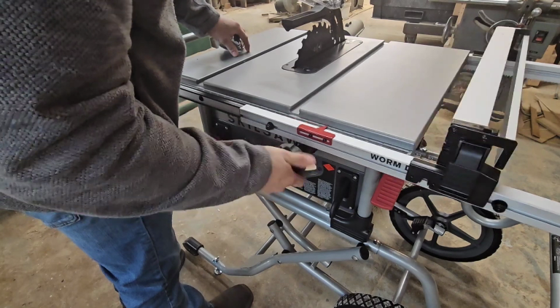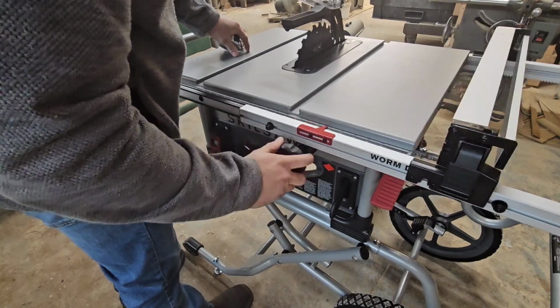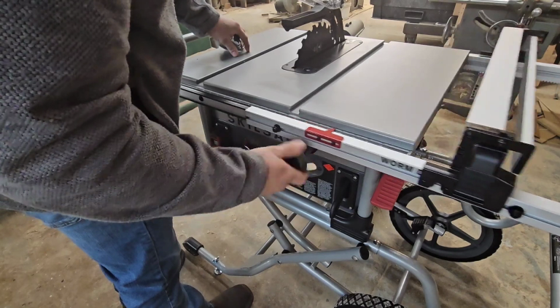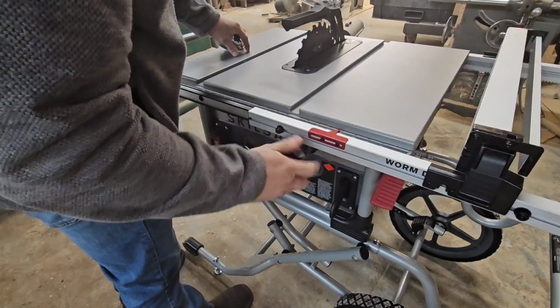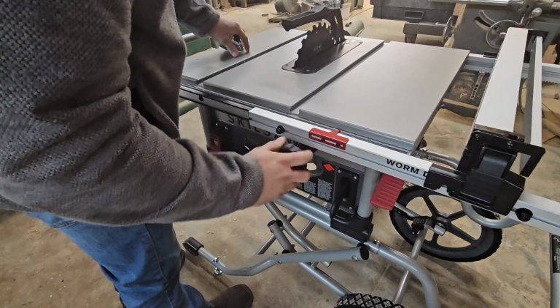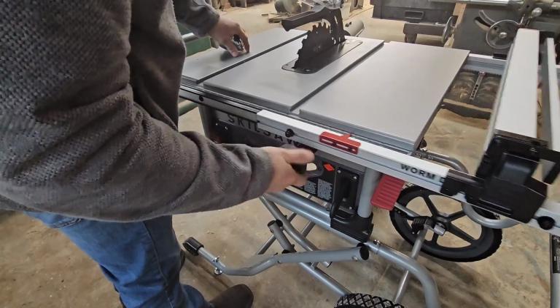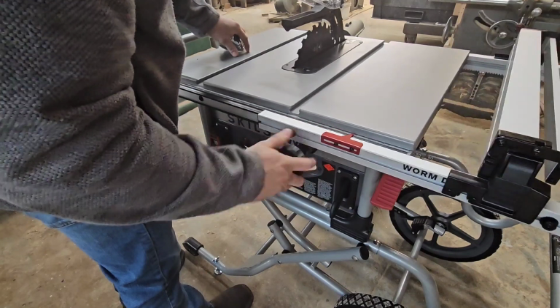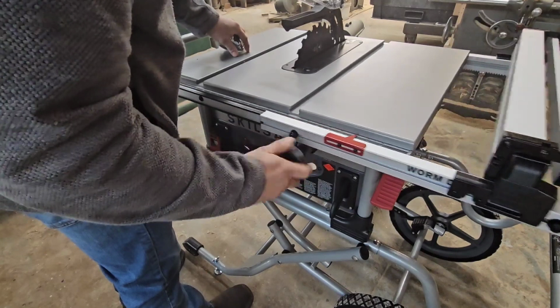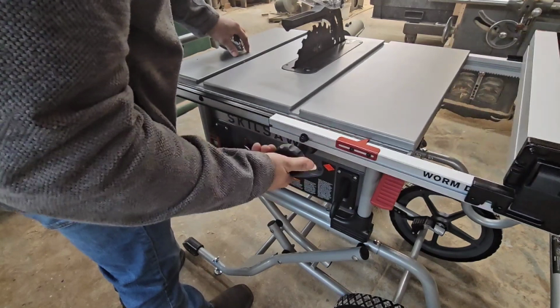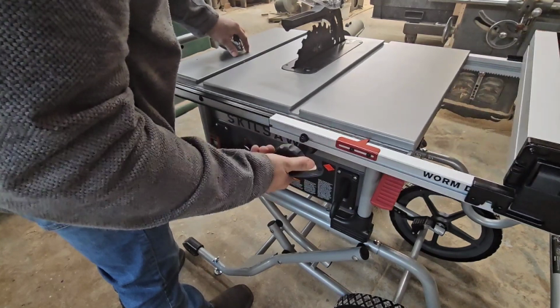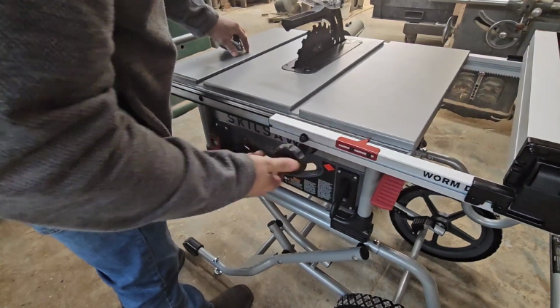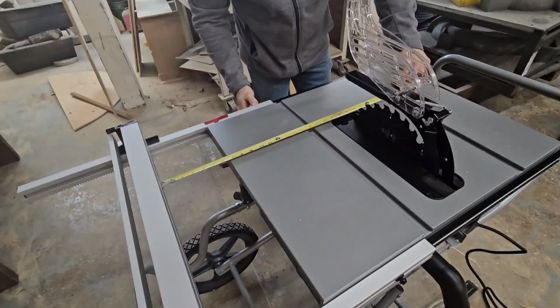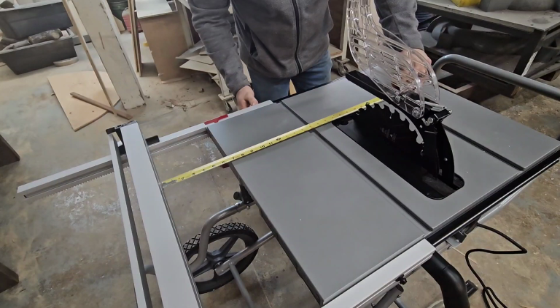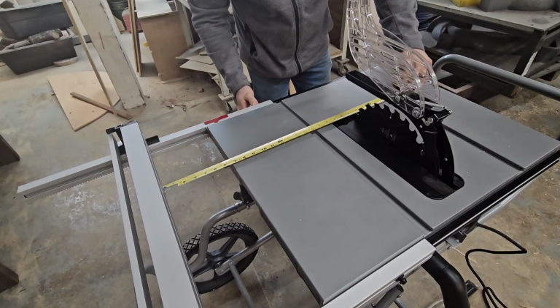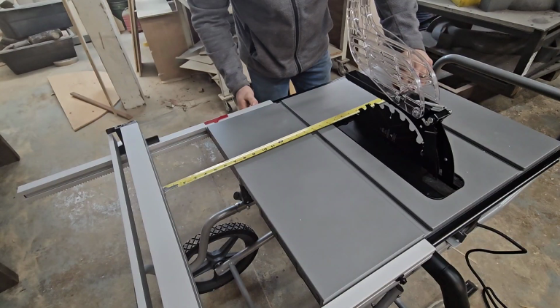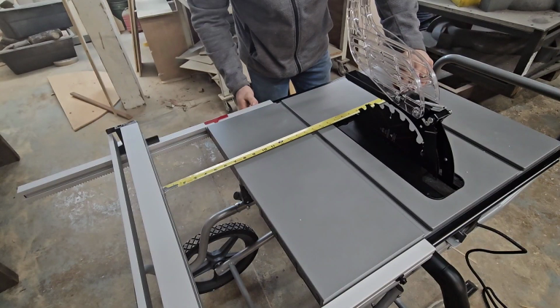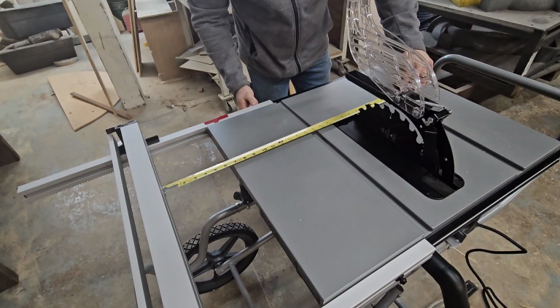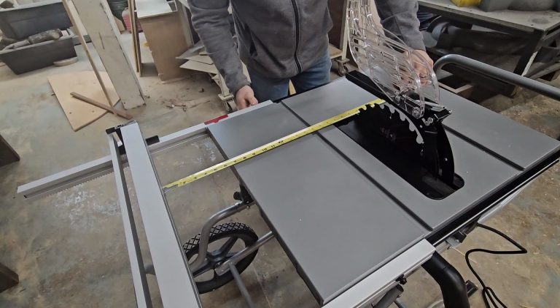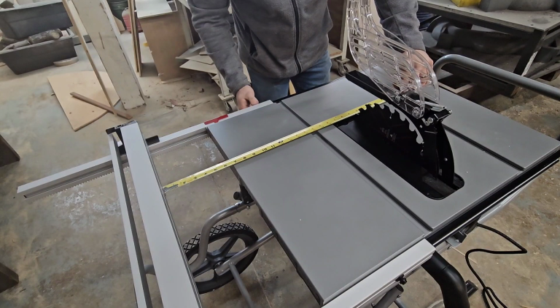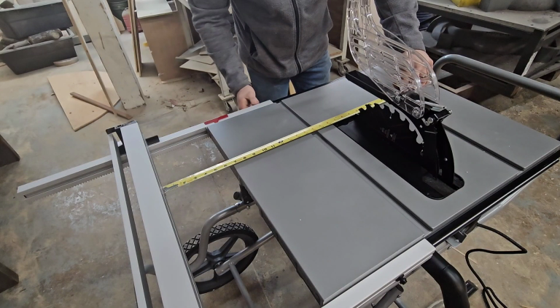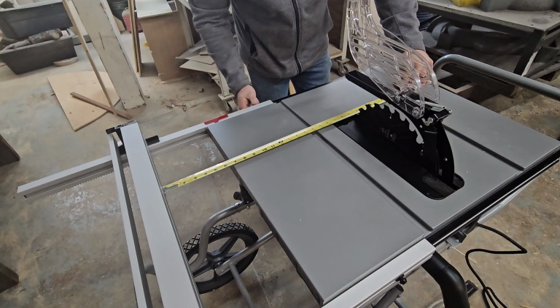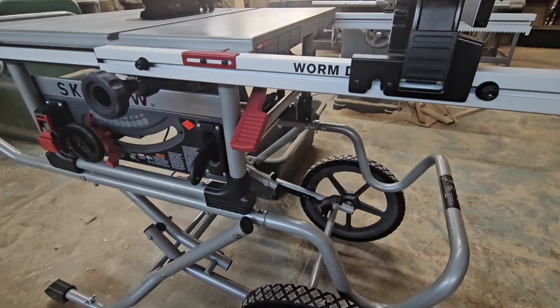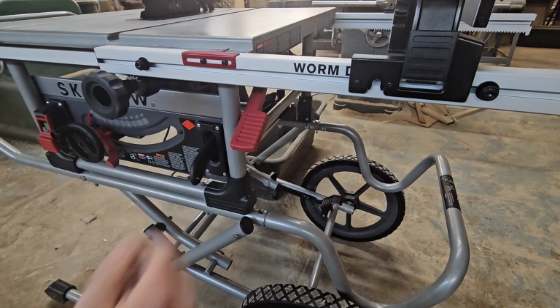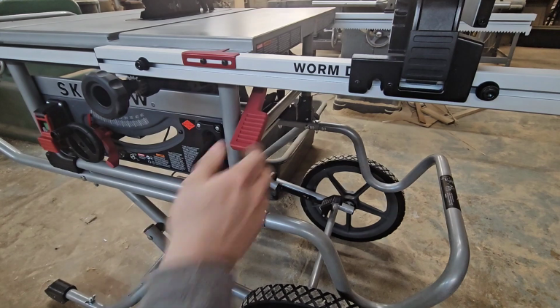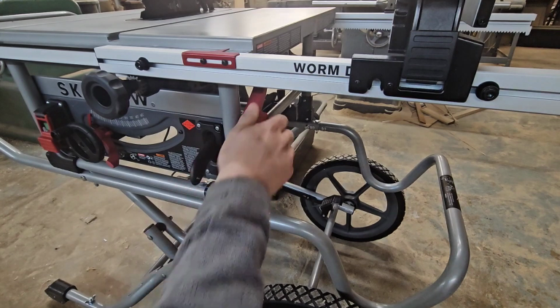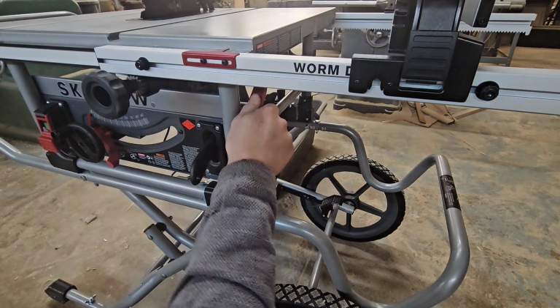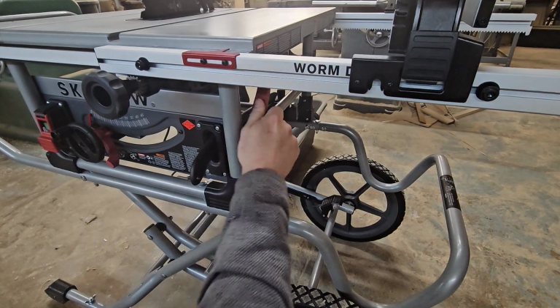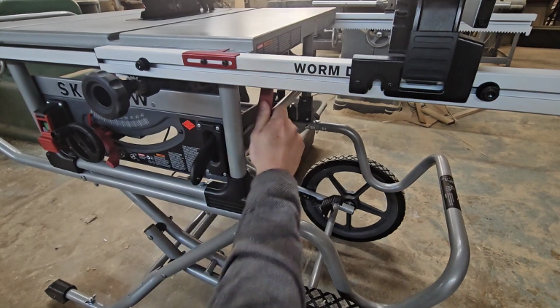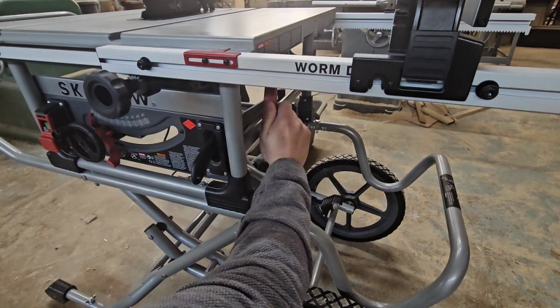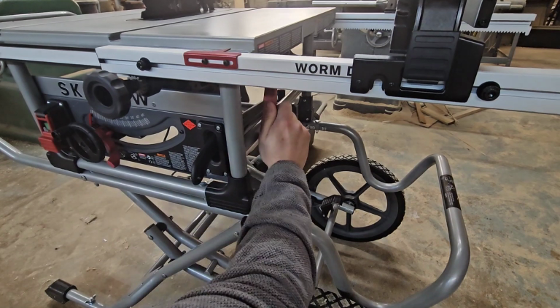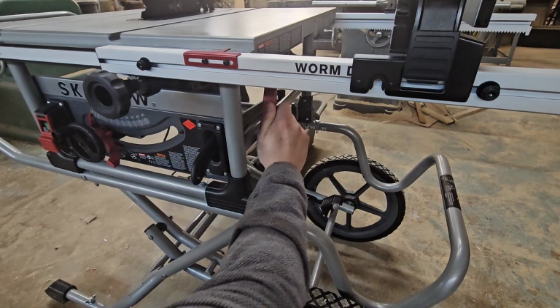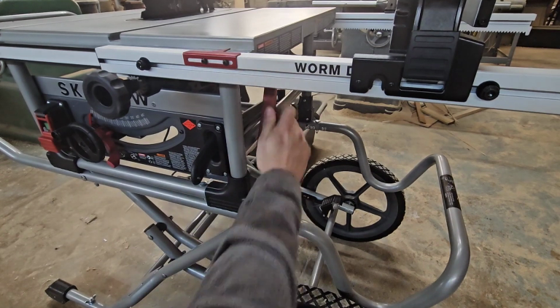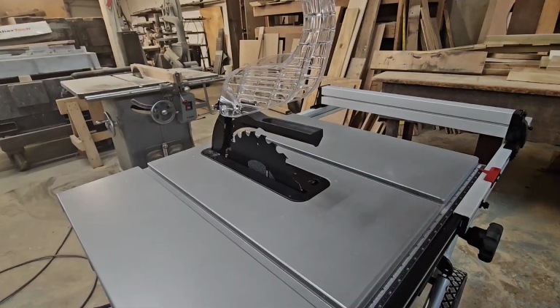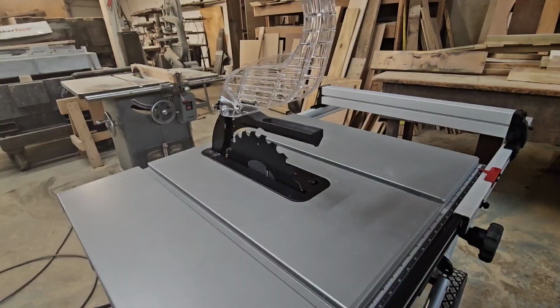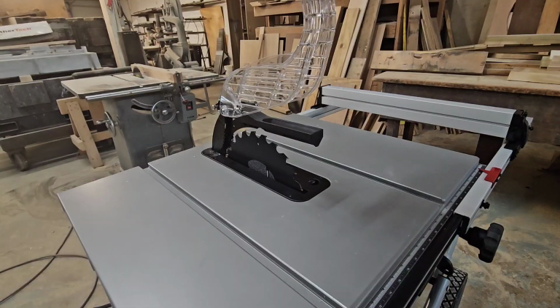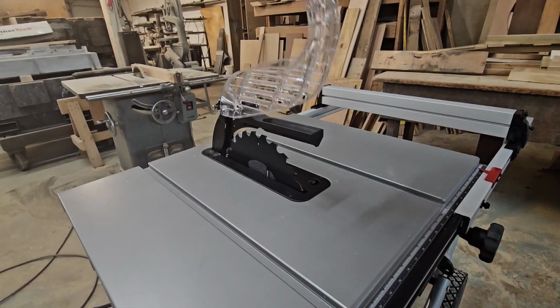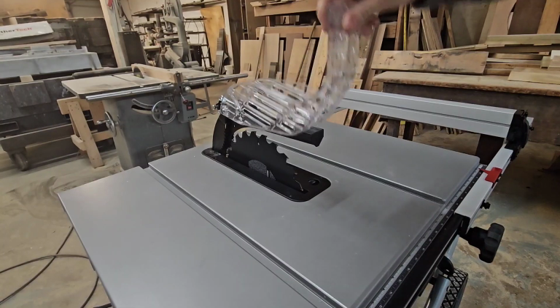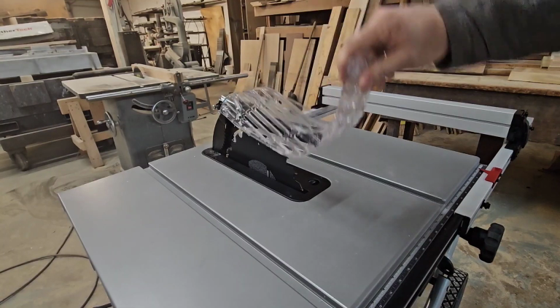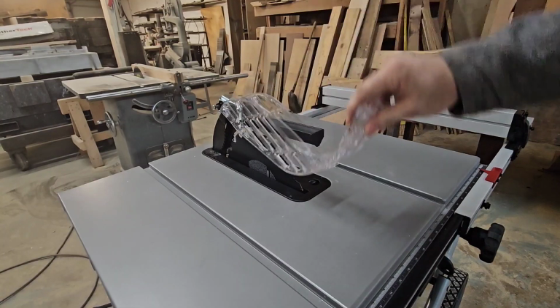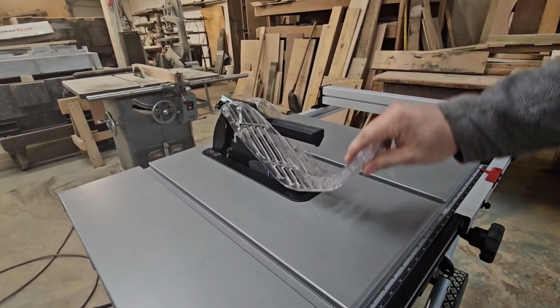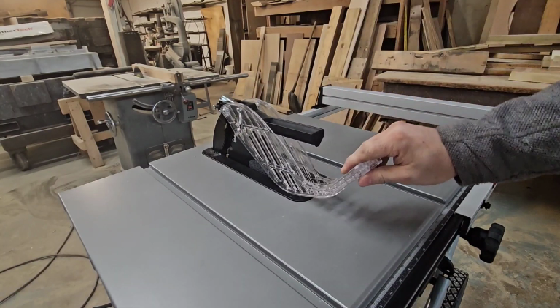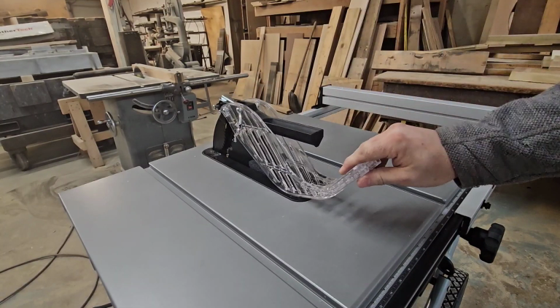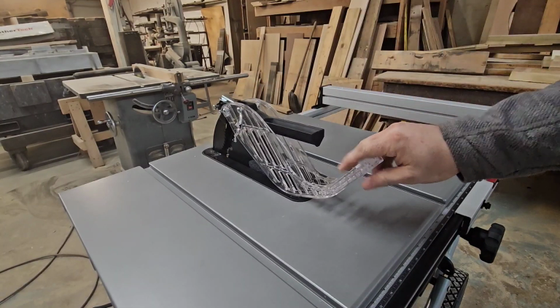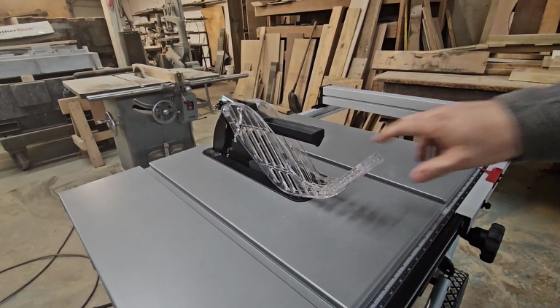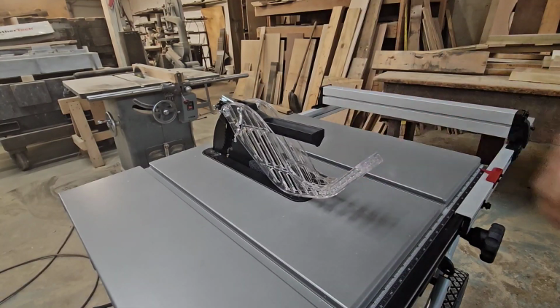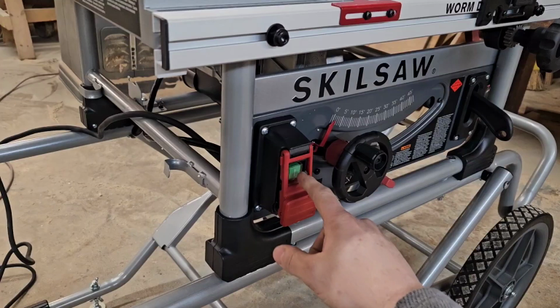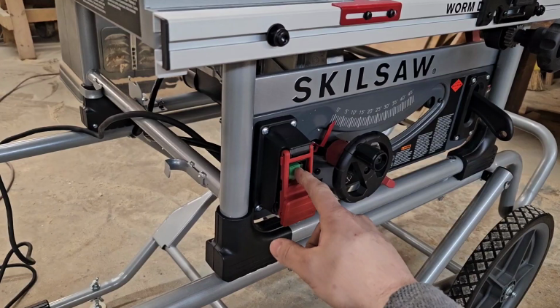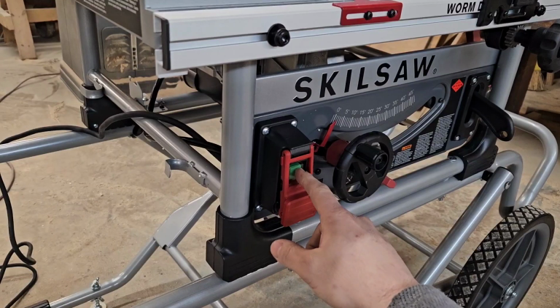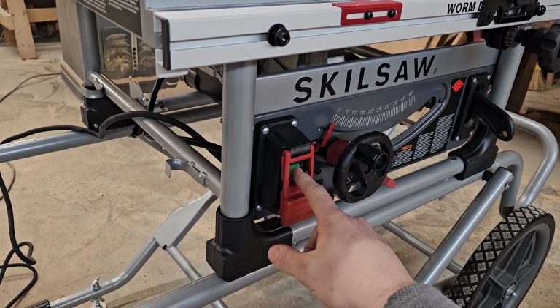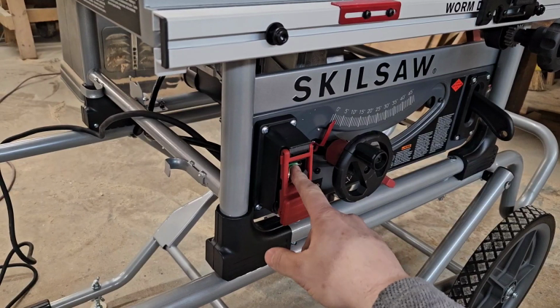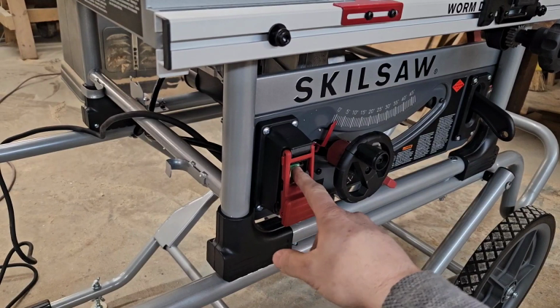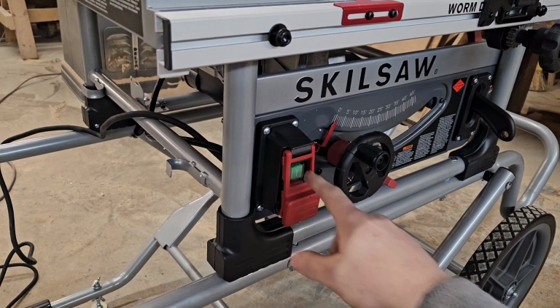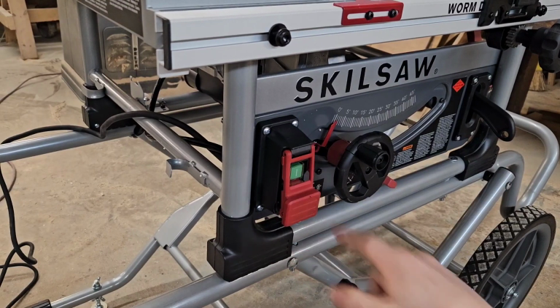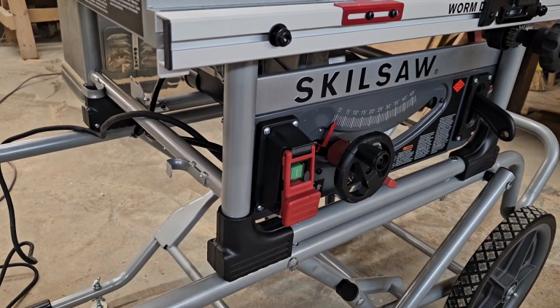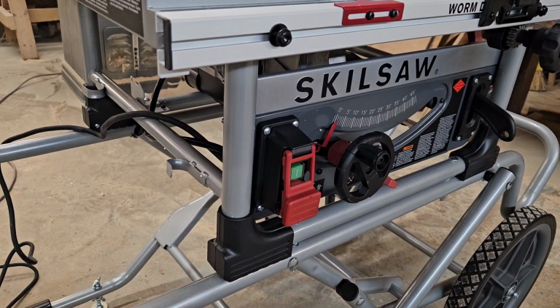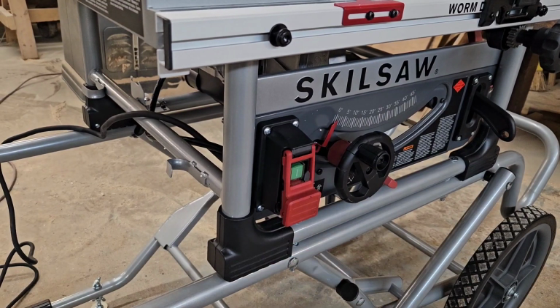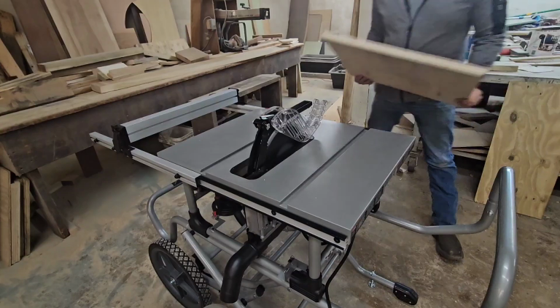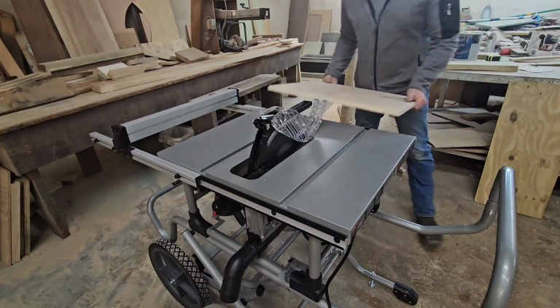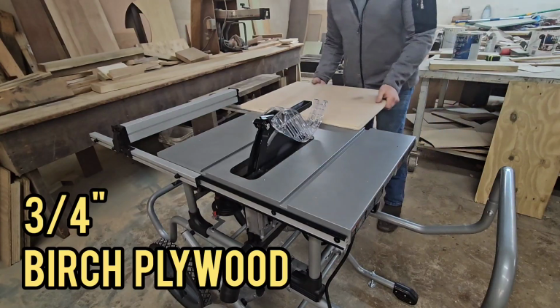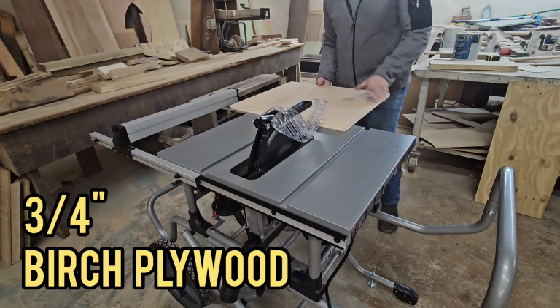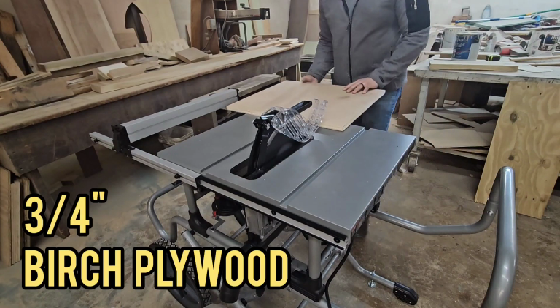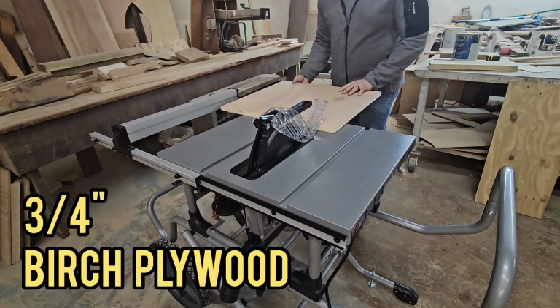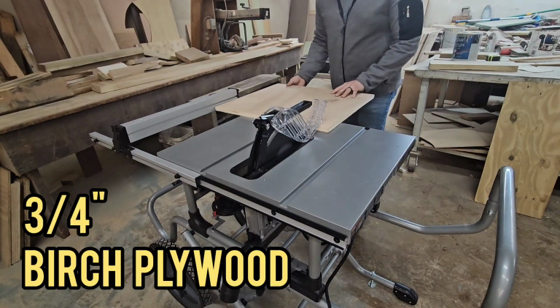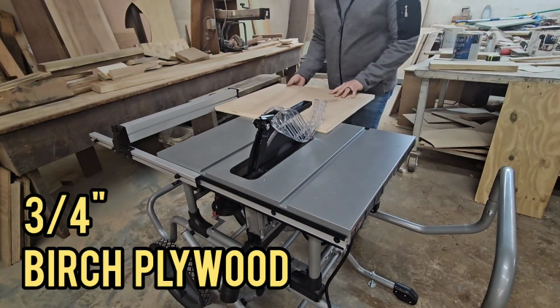We got the saw all set up and ready to run. To give it a fair test, we're going to rip and cross-cut our way through a variety of different materials.